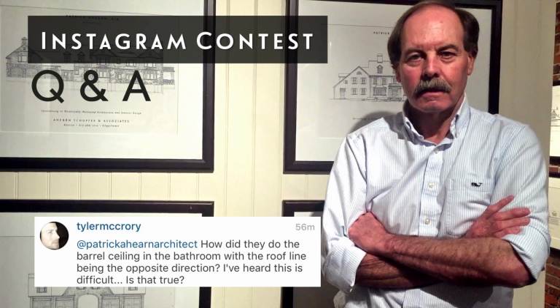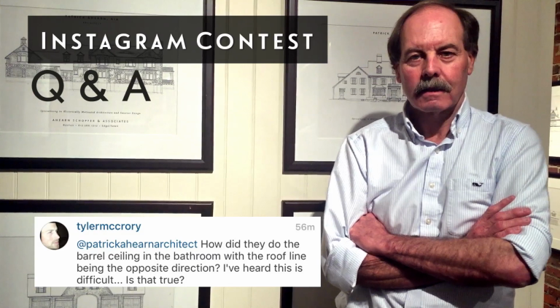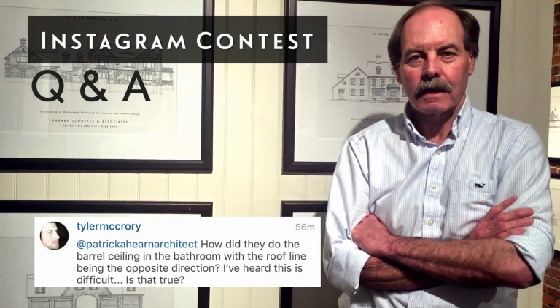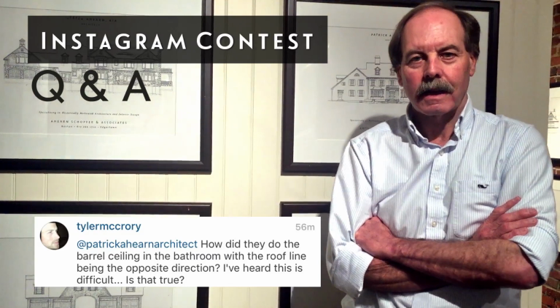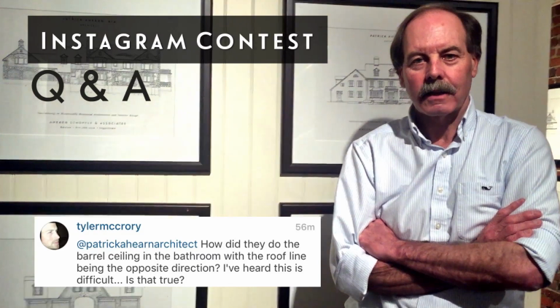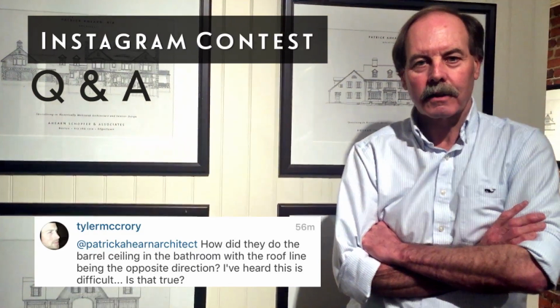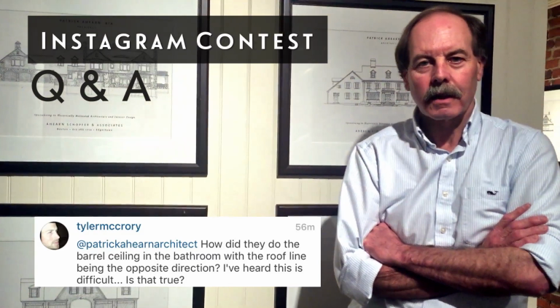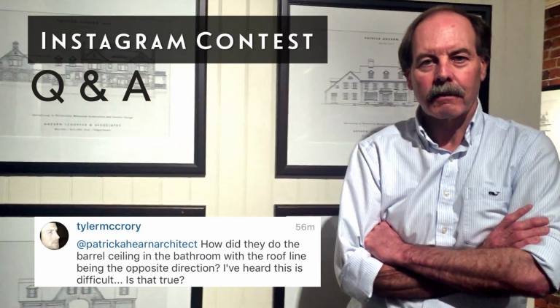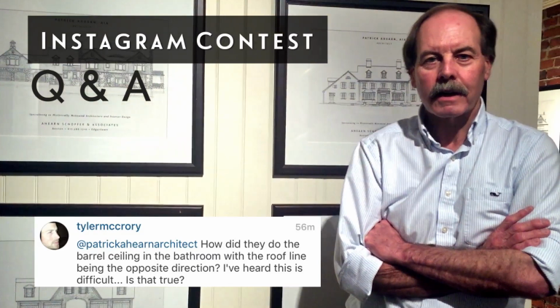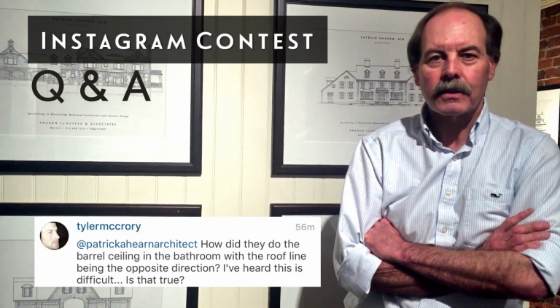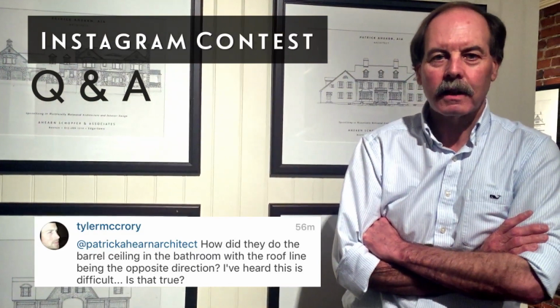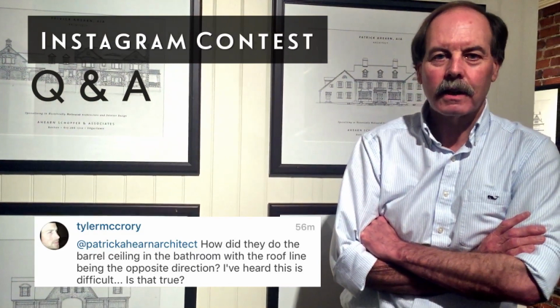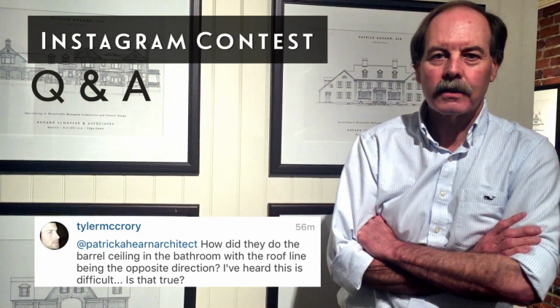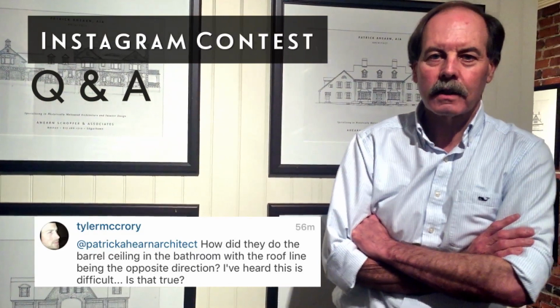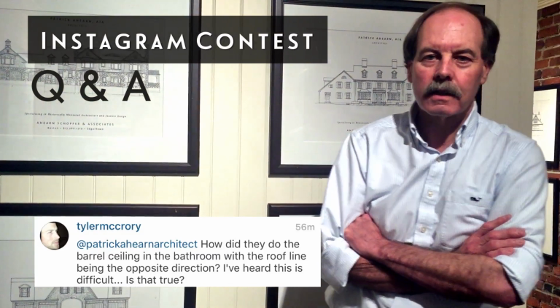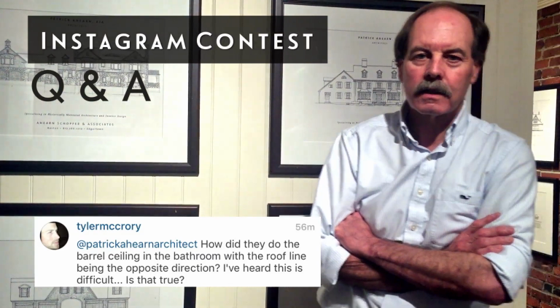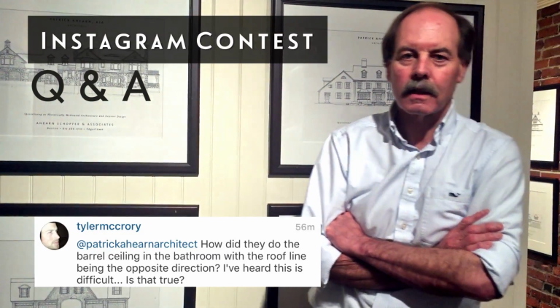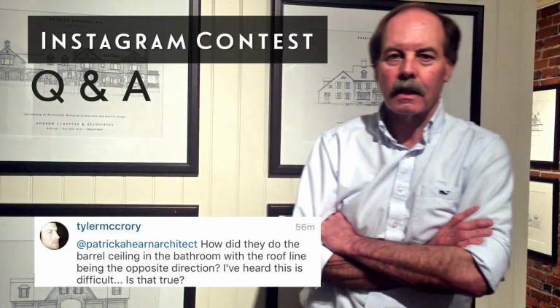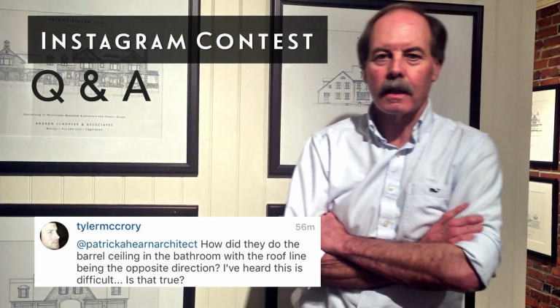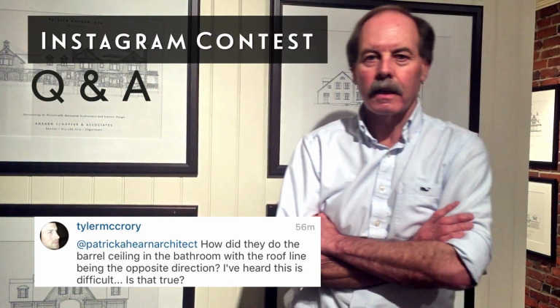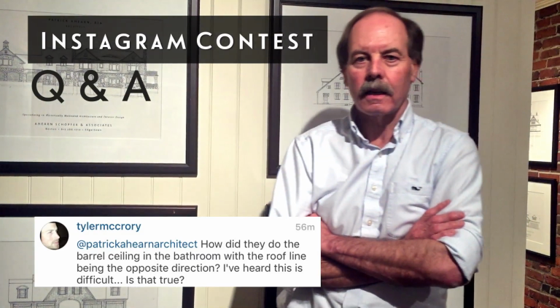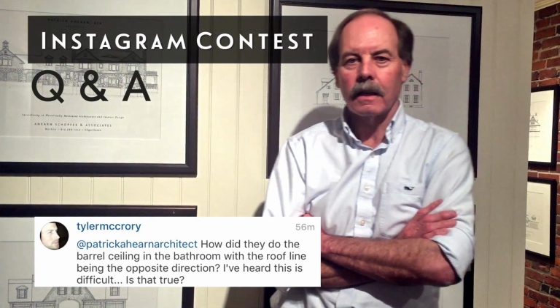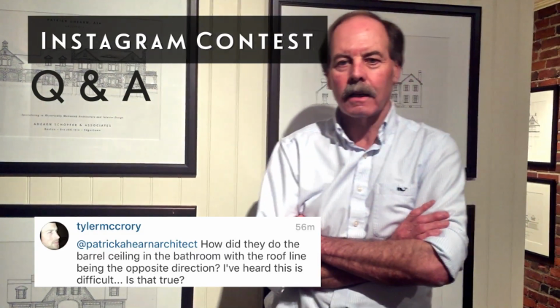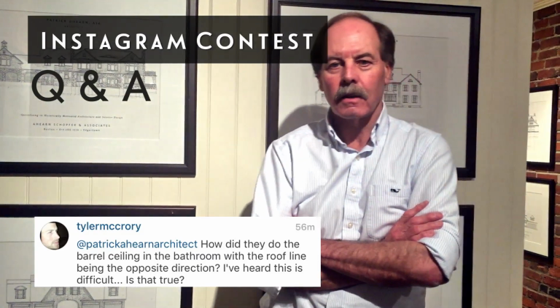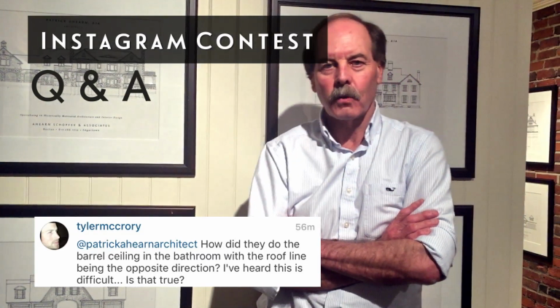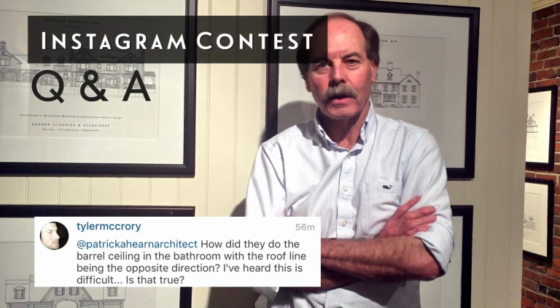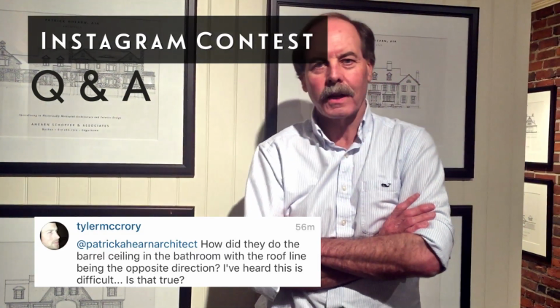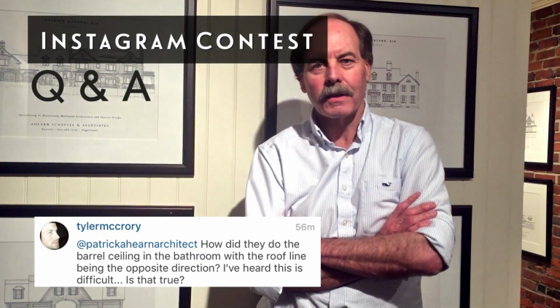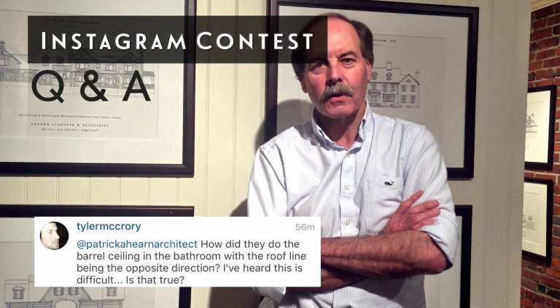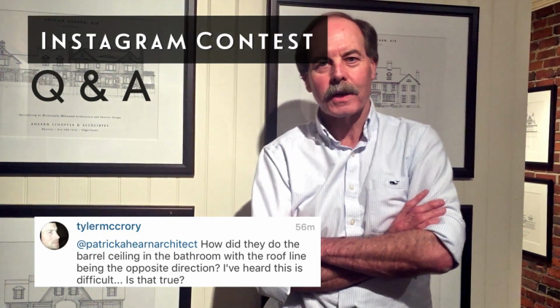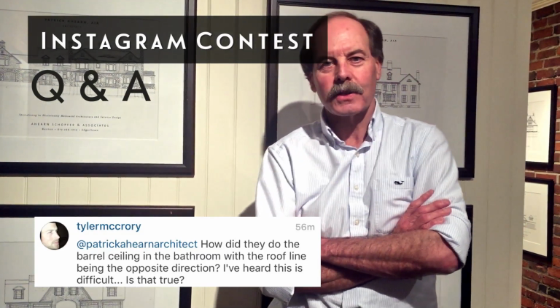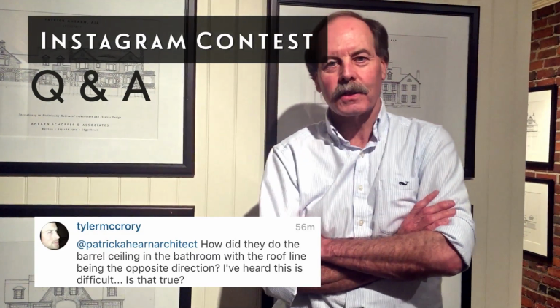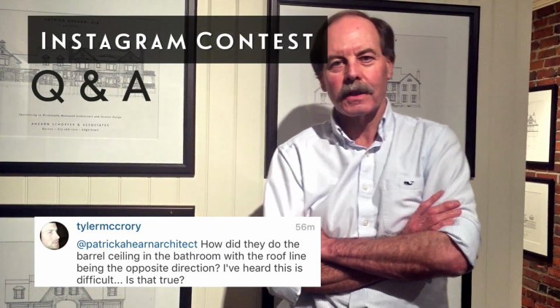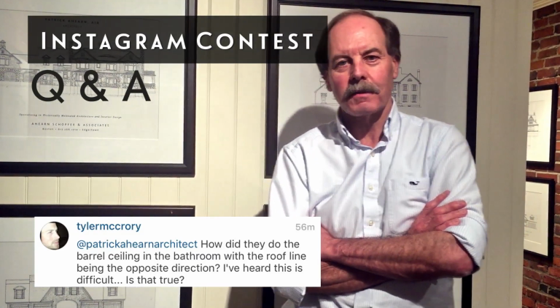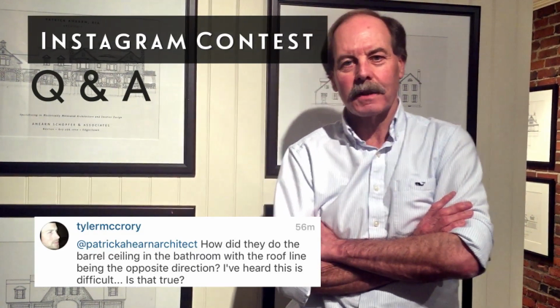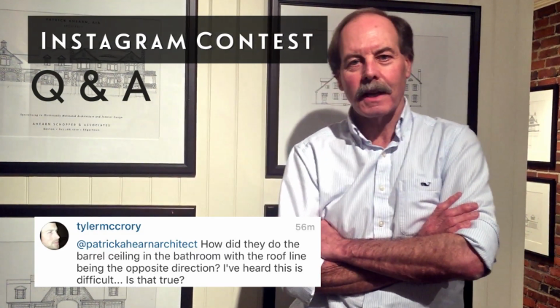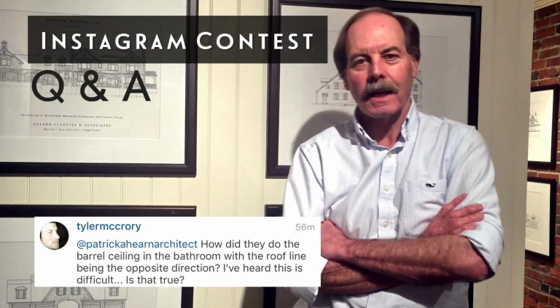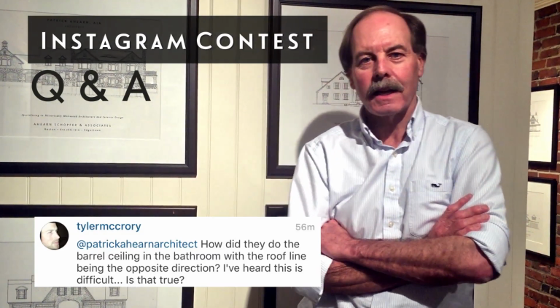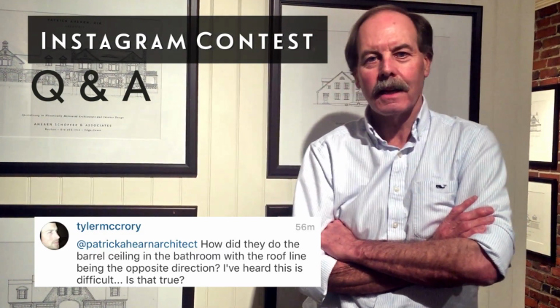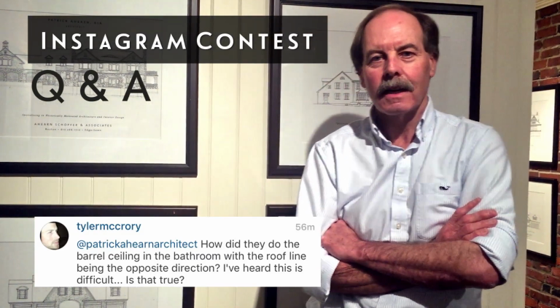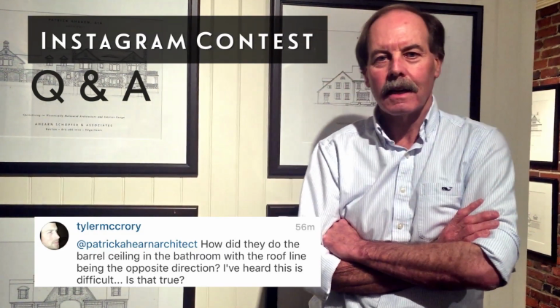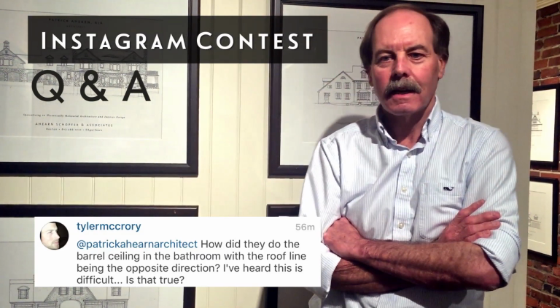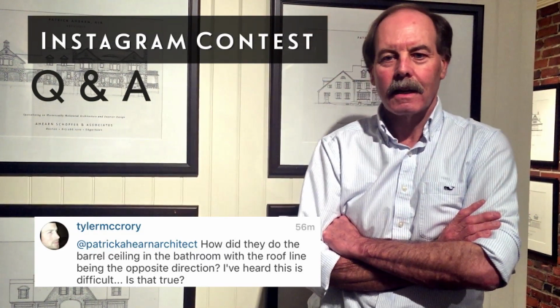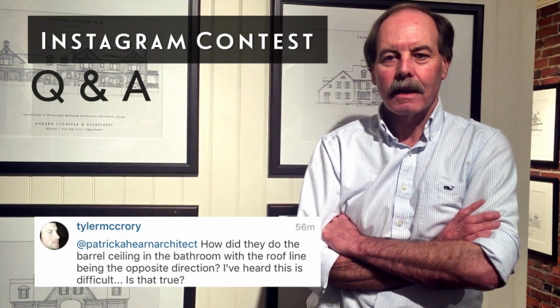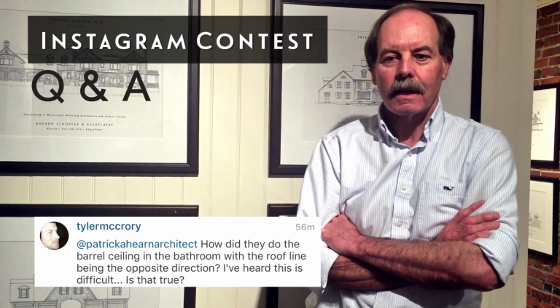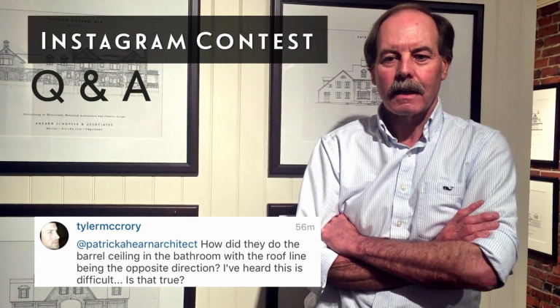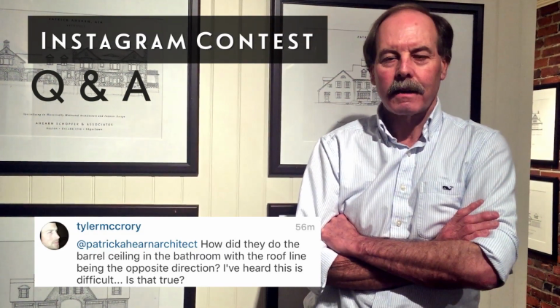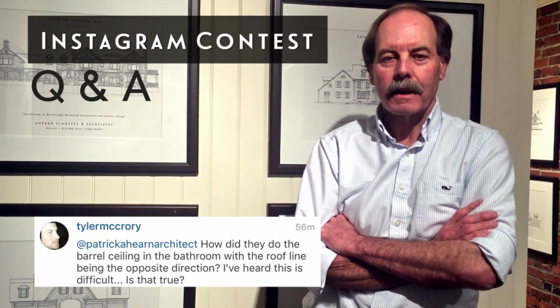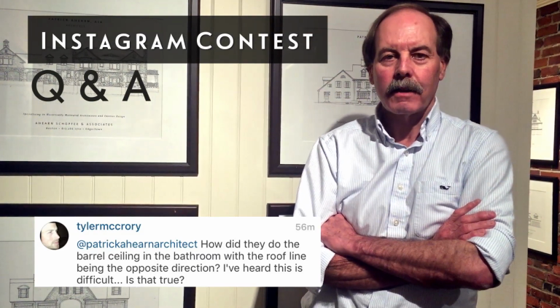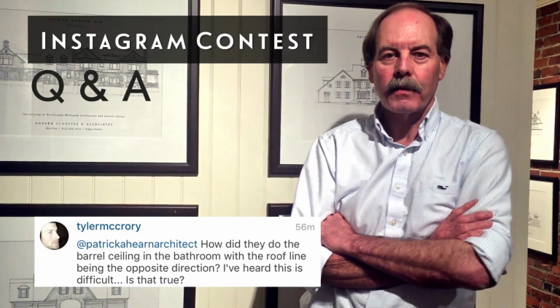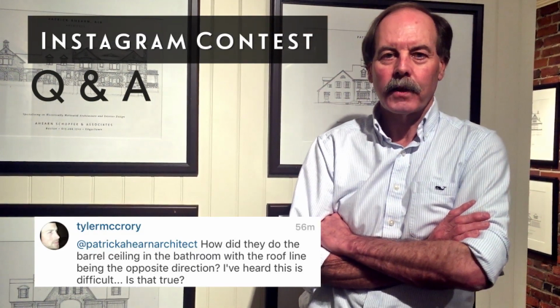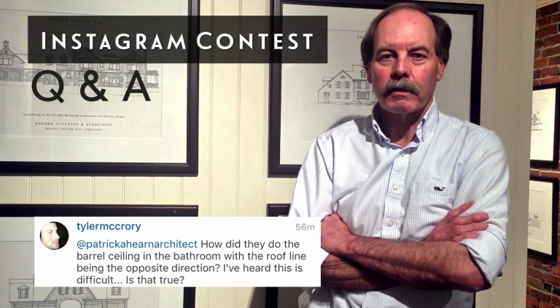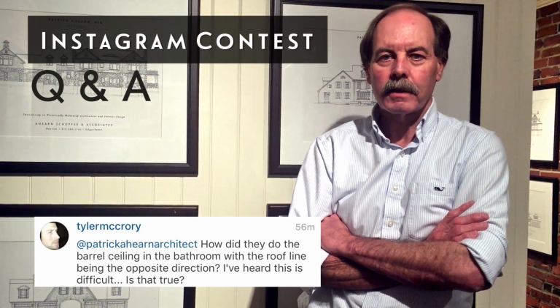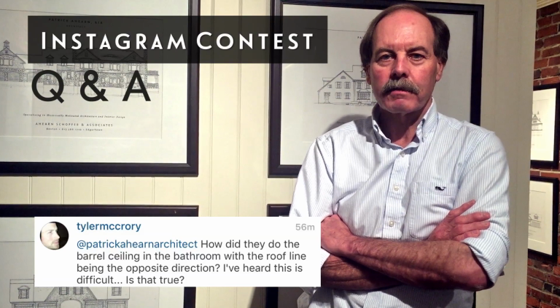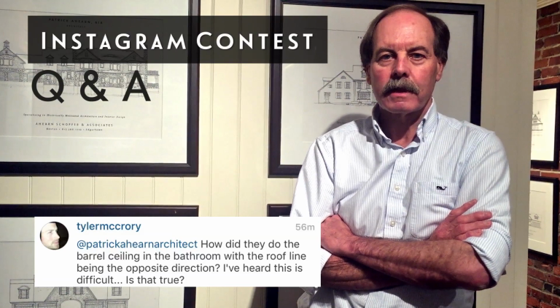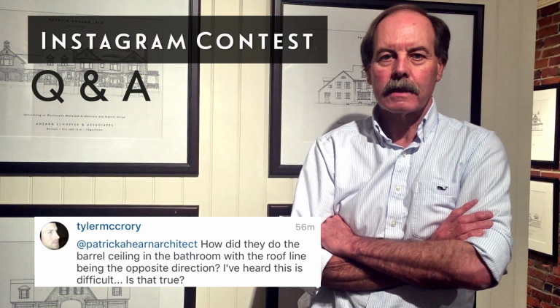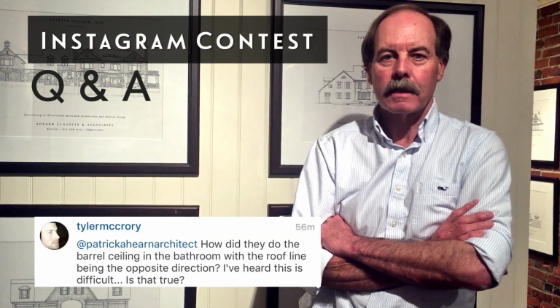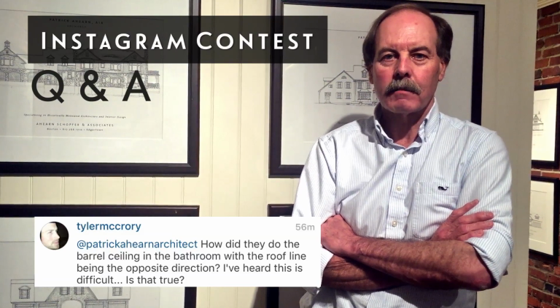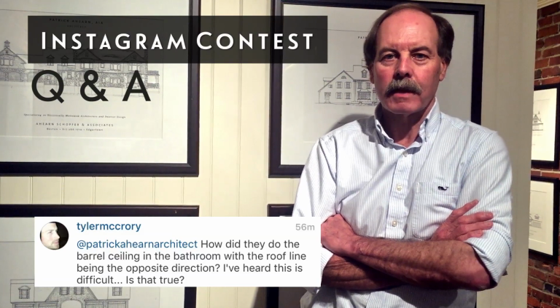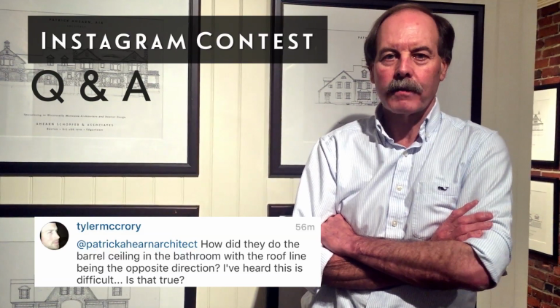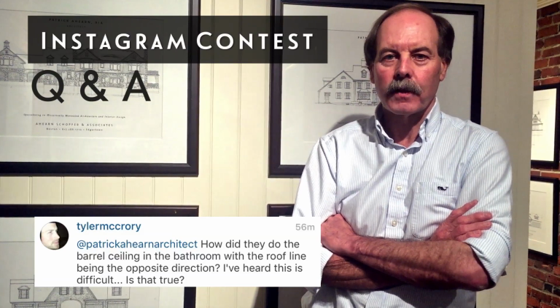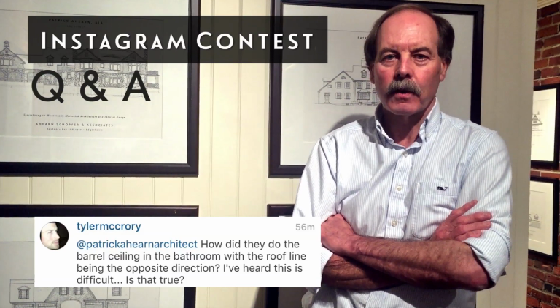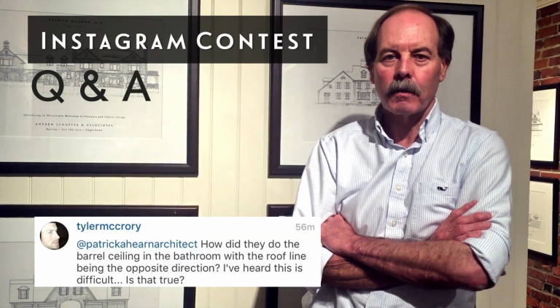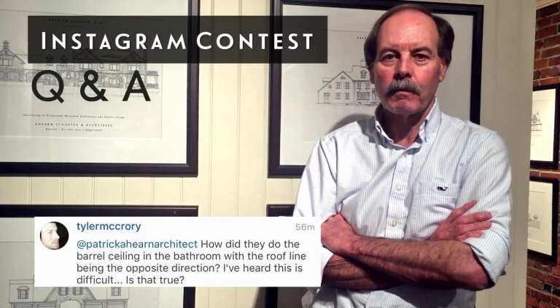Tyler, congratulations on winning the question of the day, and thank you for your interest in my firm.